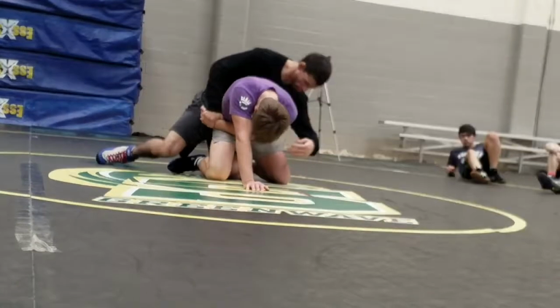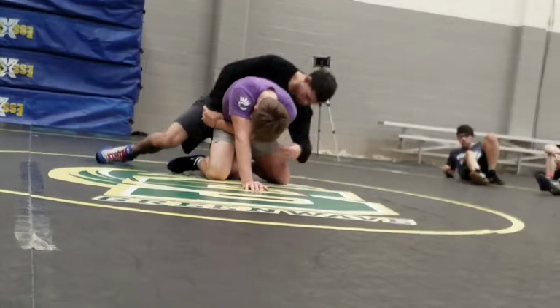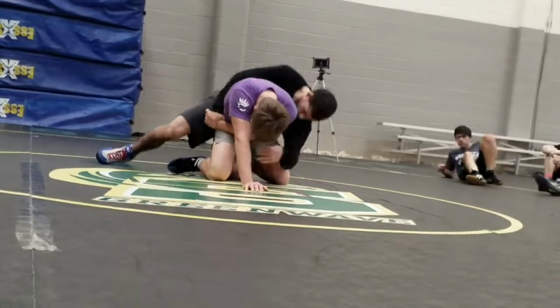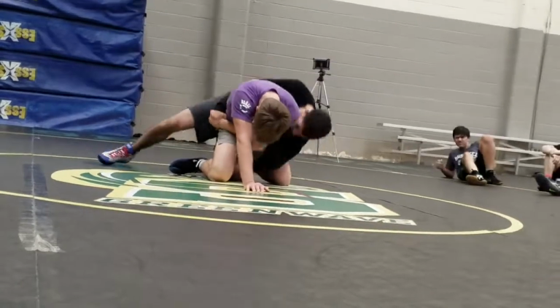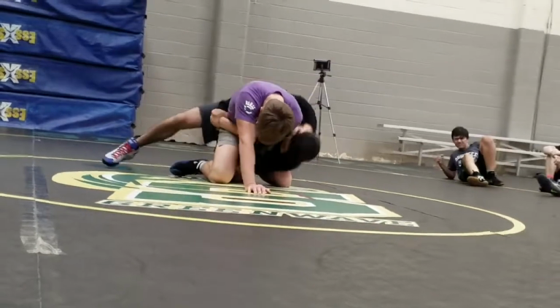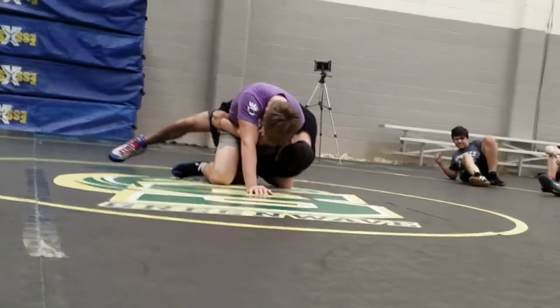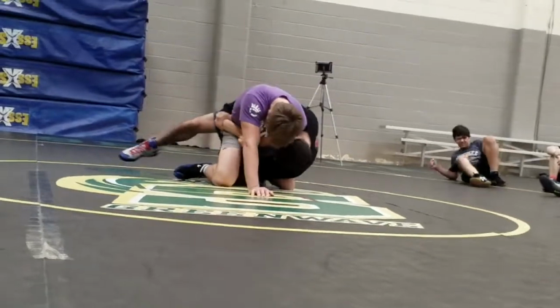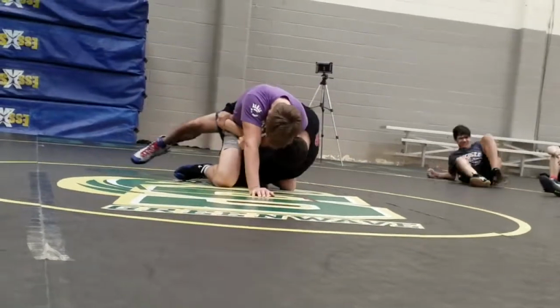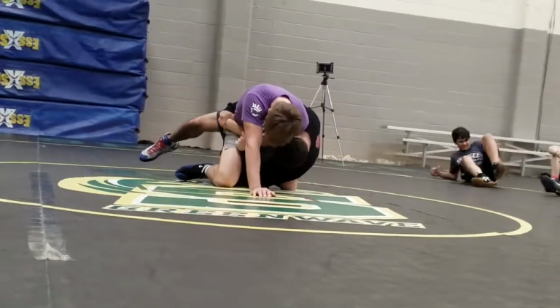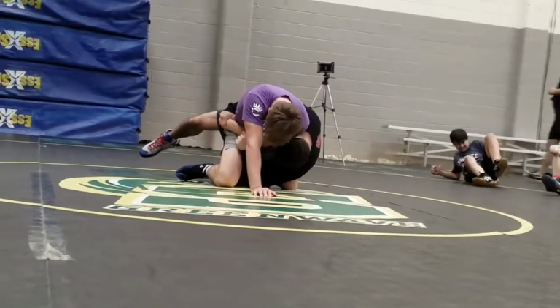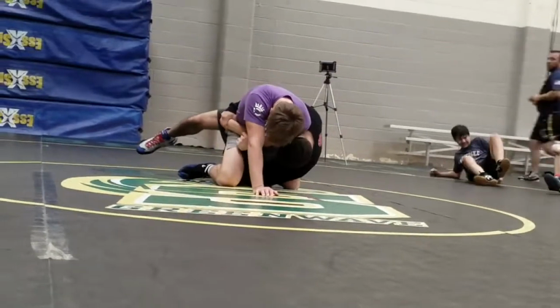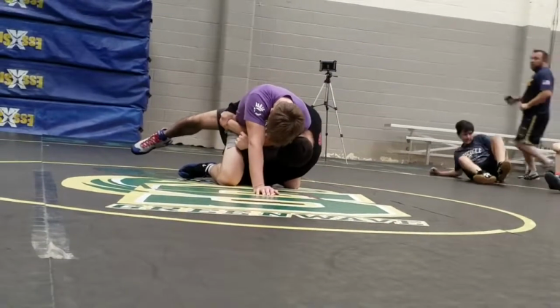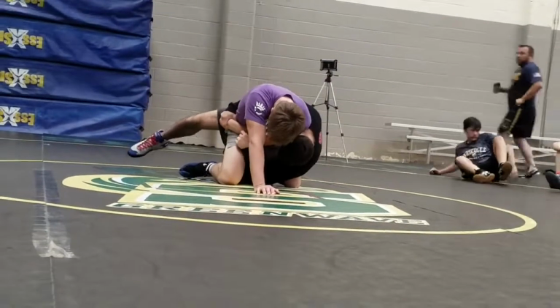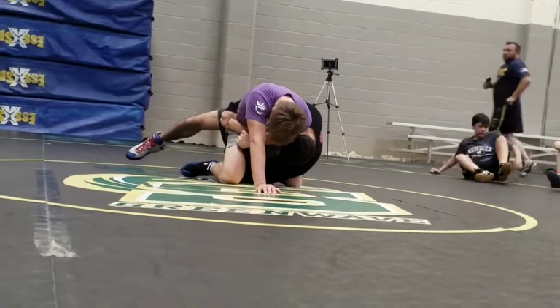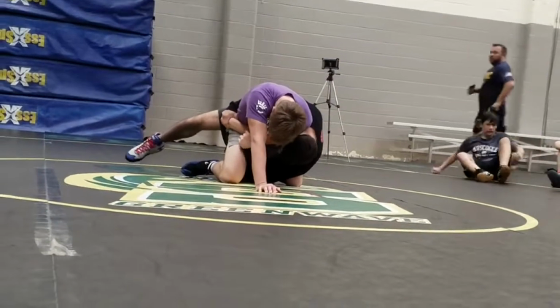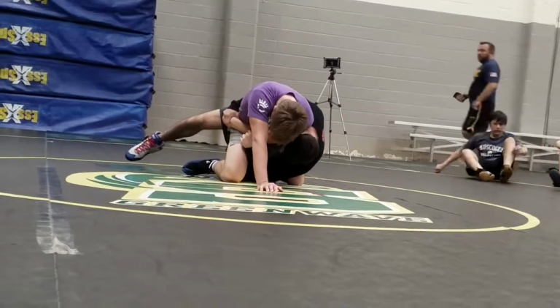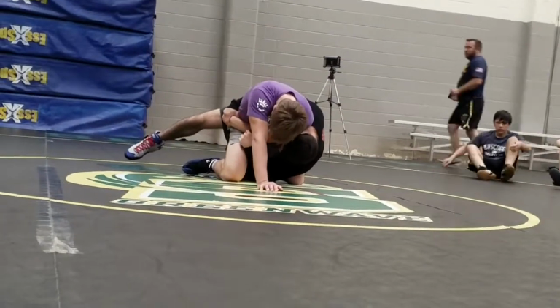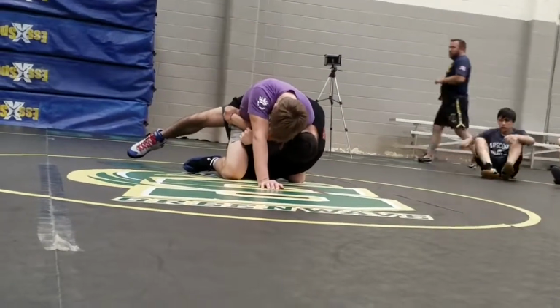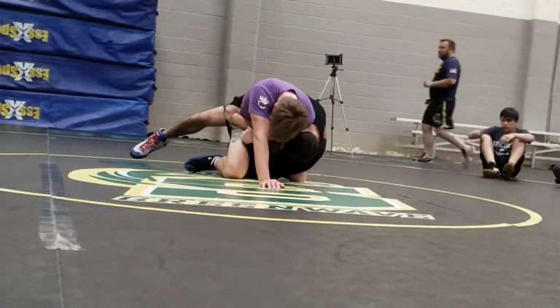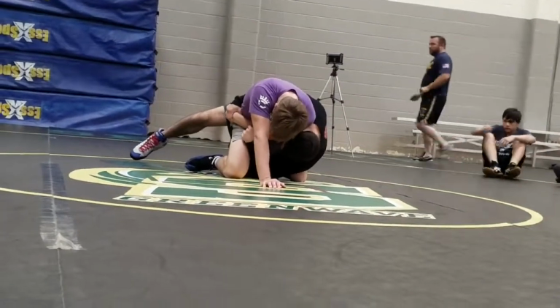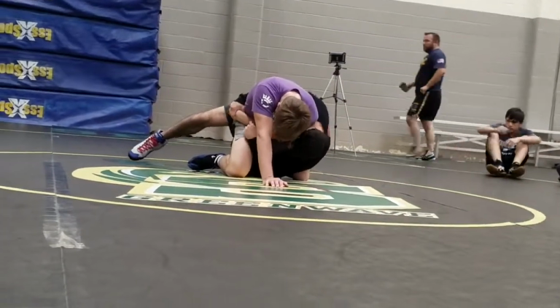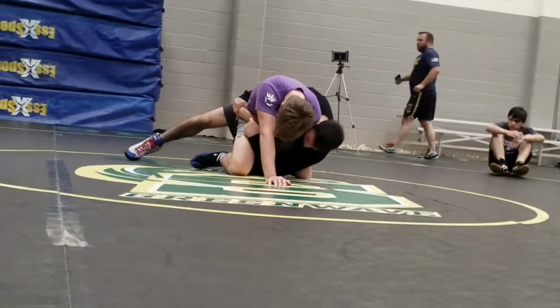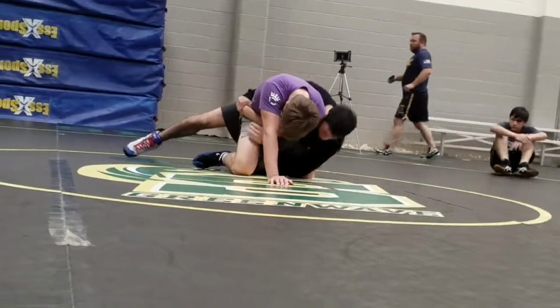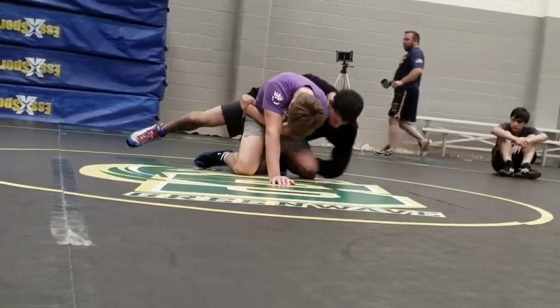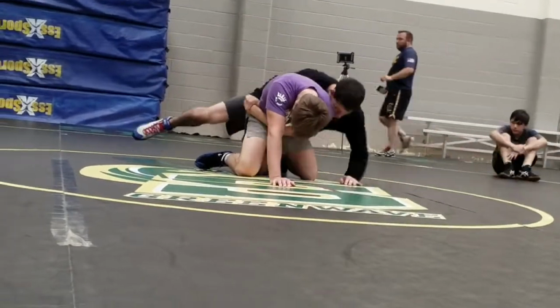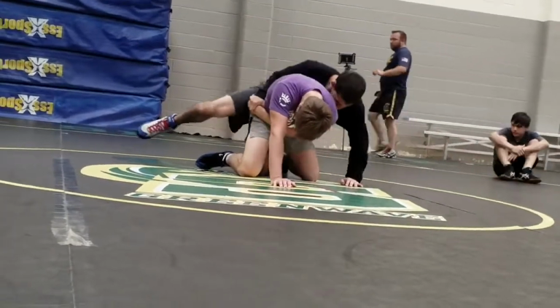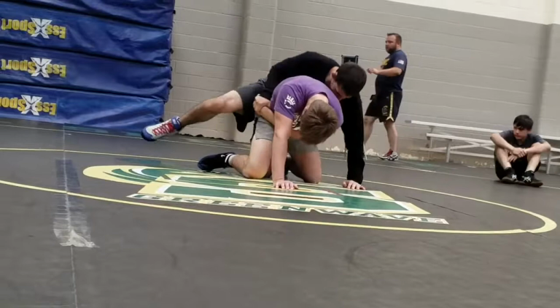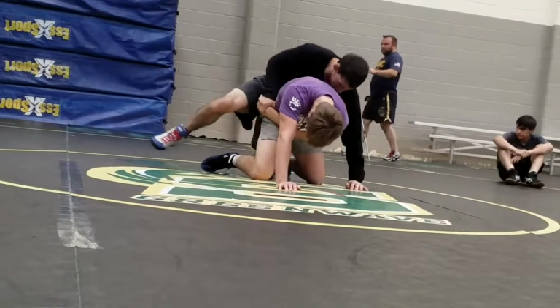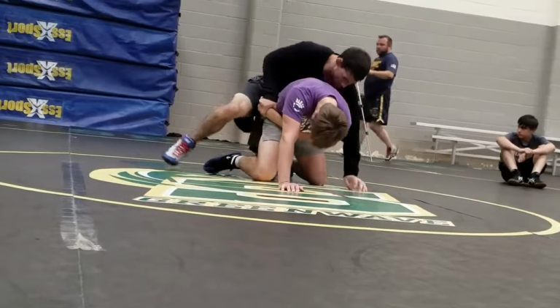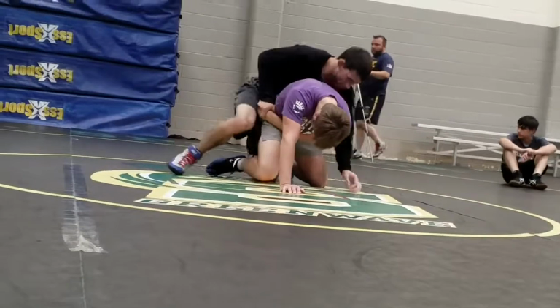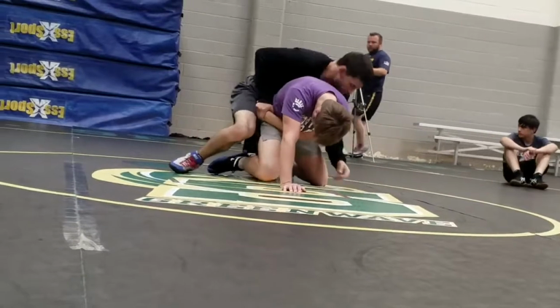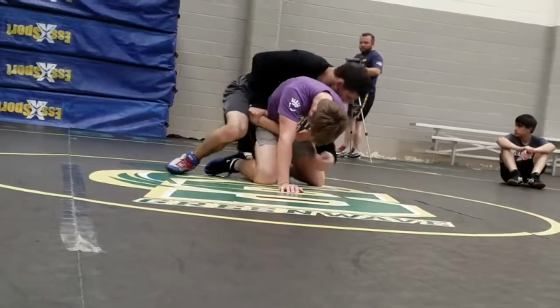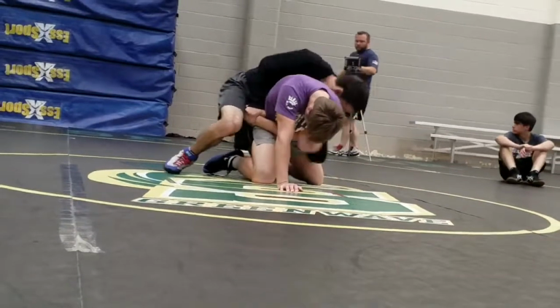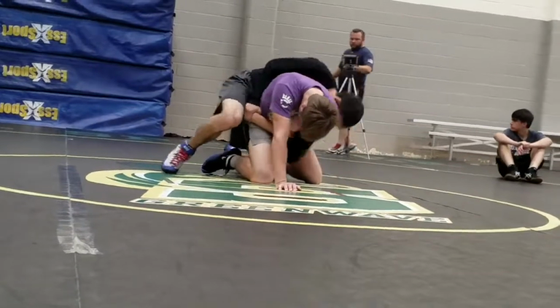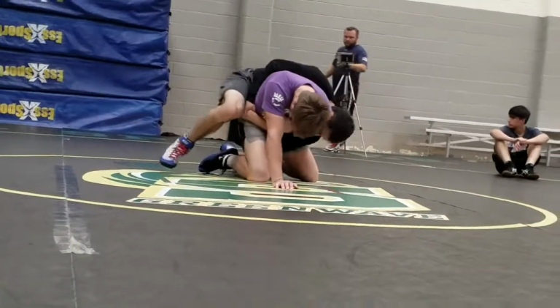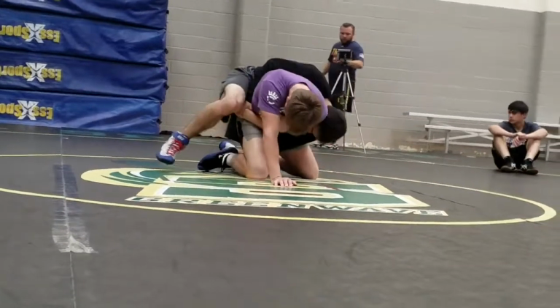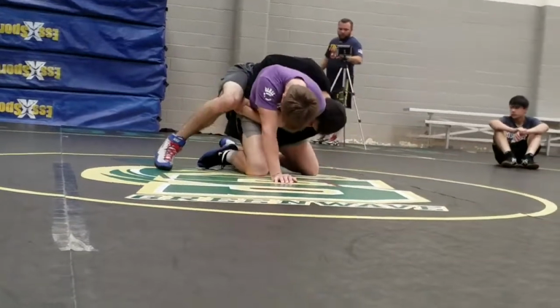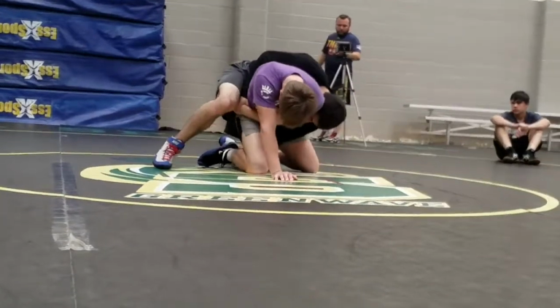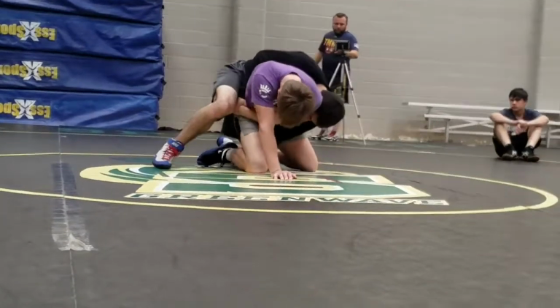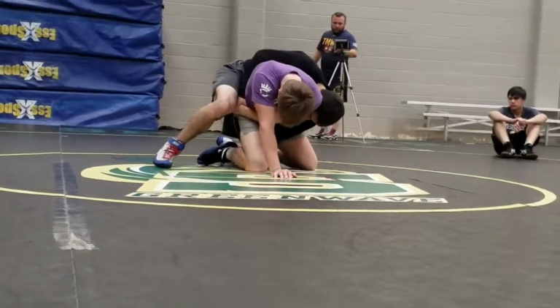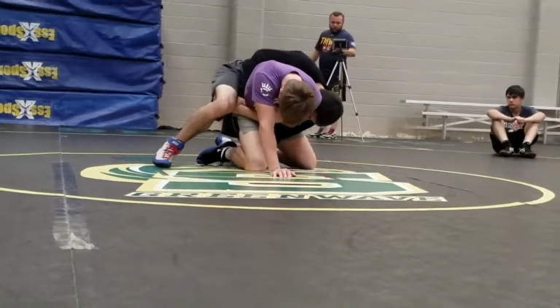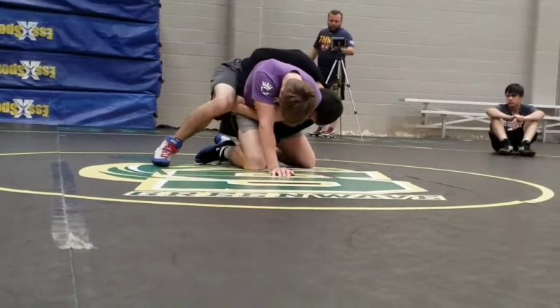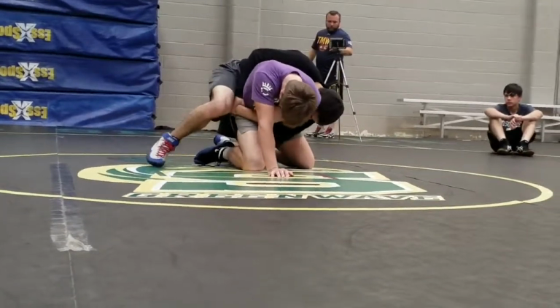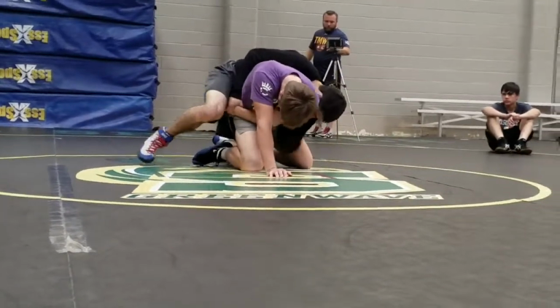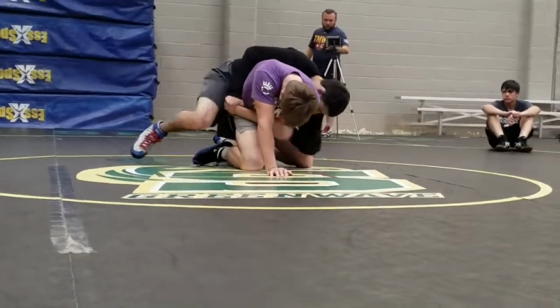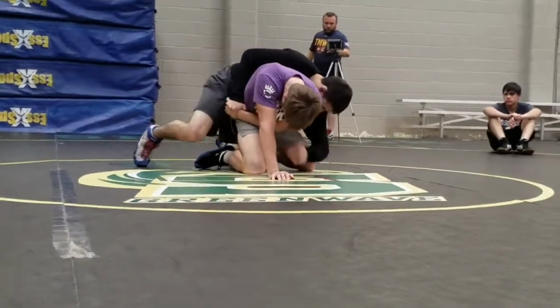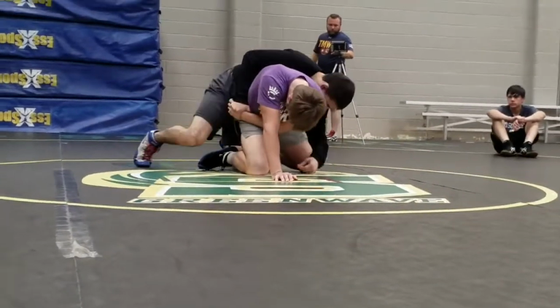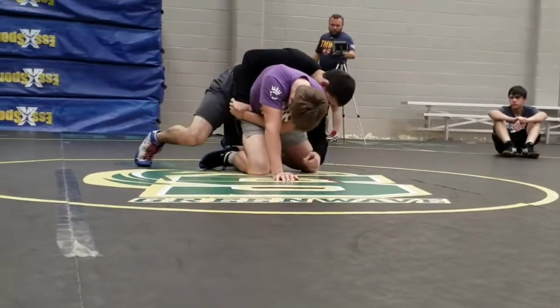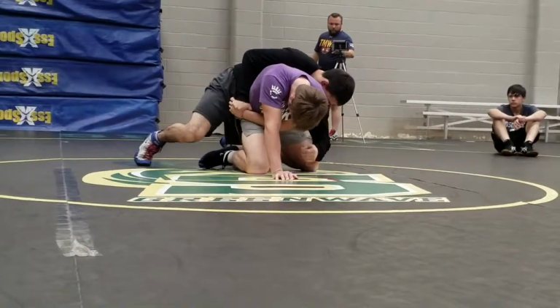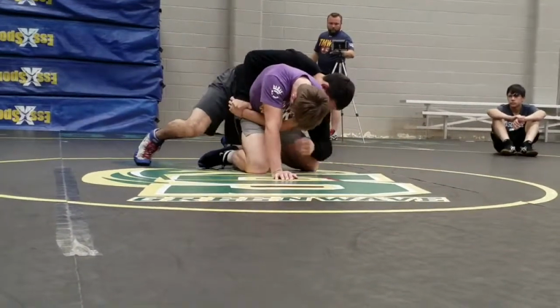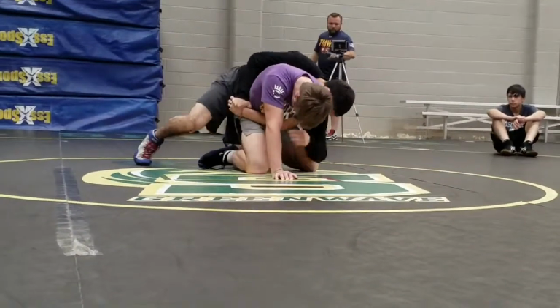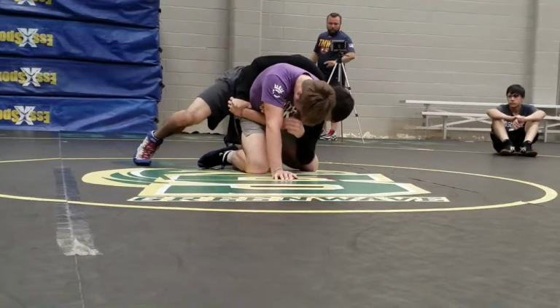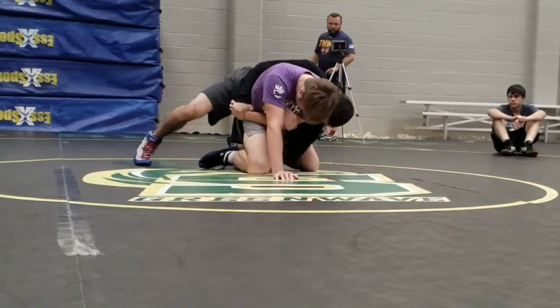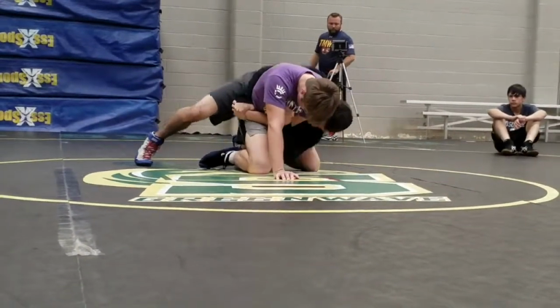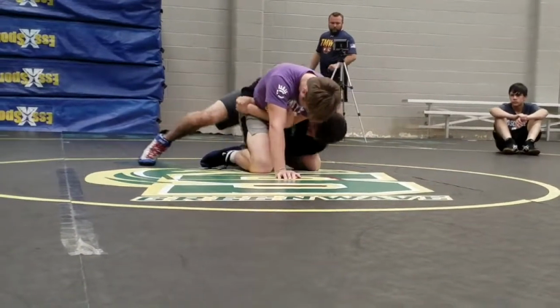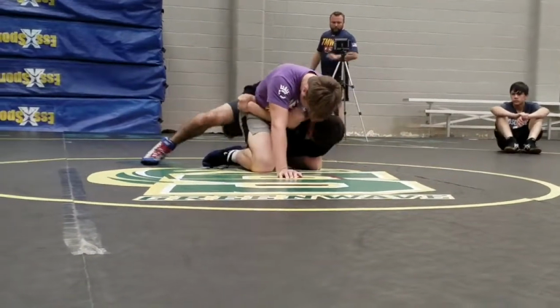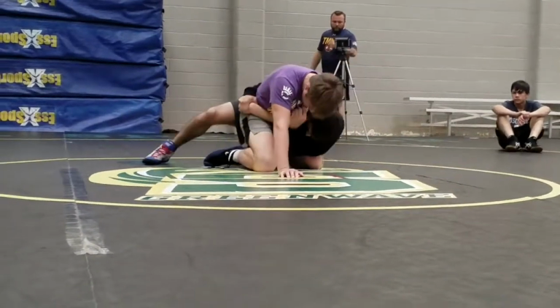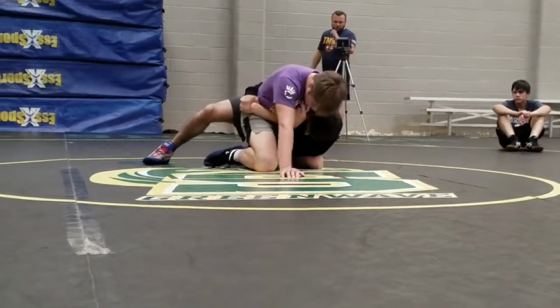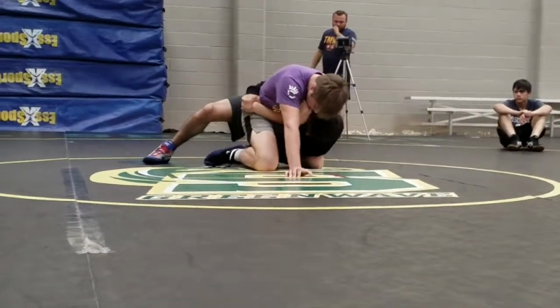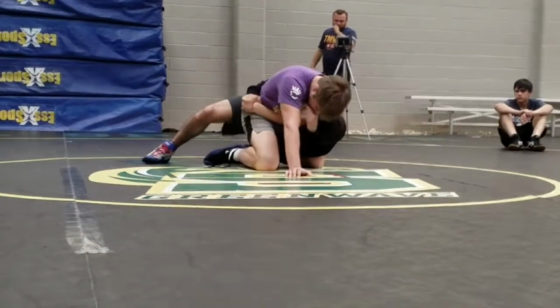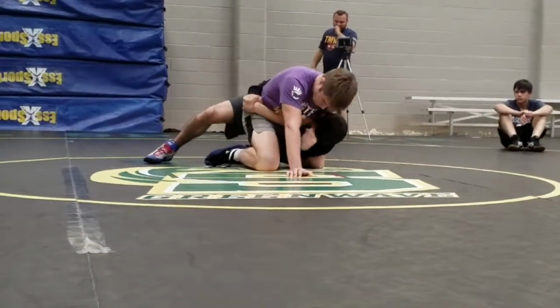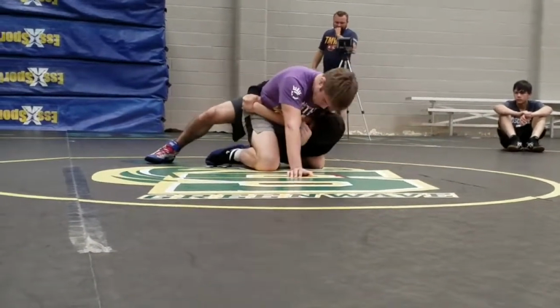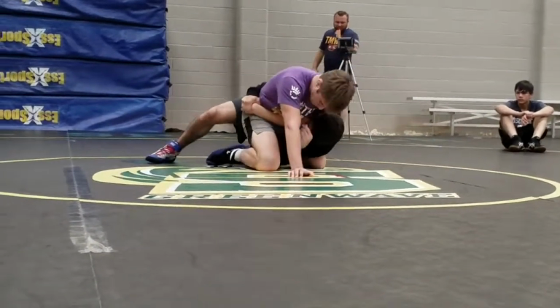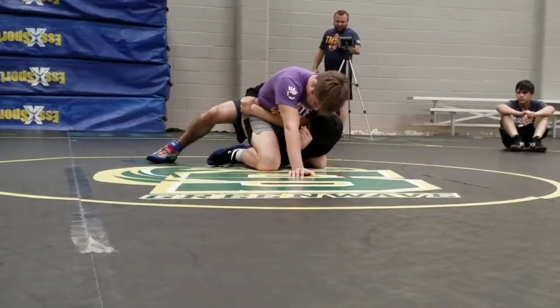We're going around this guy. Our weight's shifting. I'm not on top of him anymore. My weight goes around, so I'm shifting.